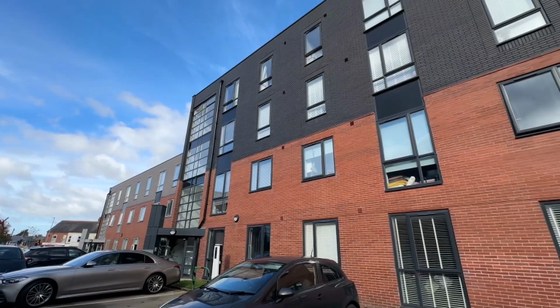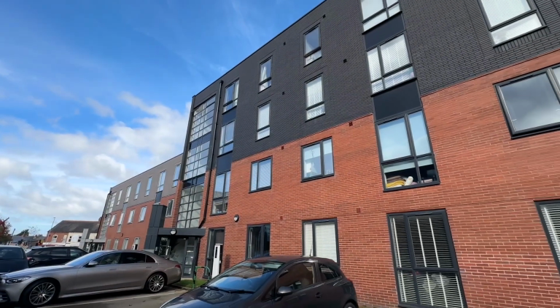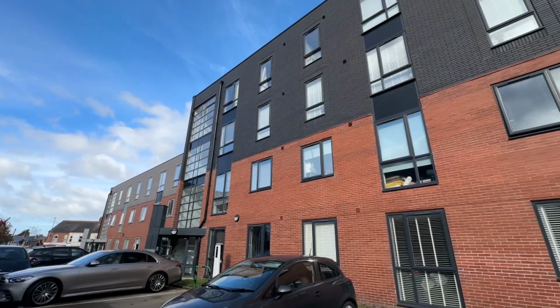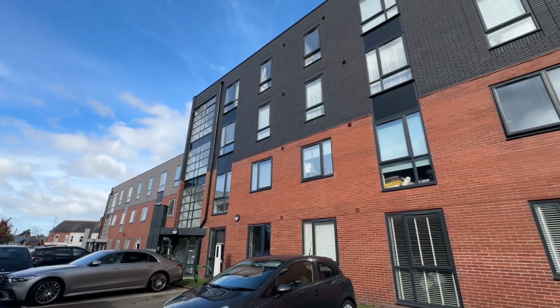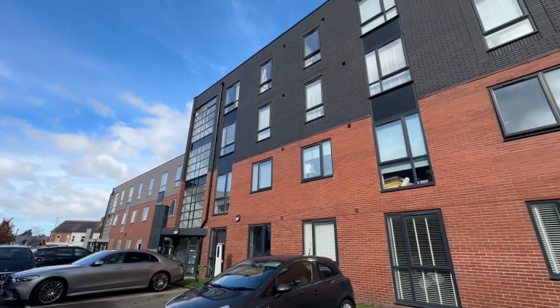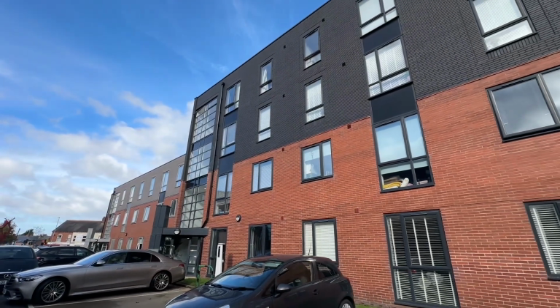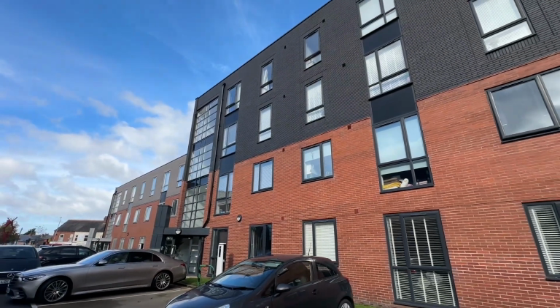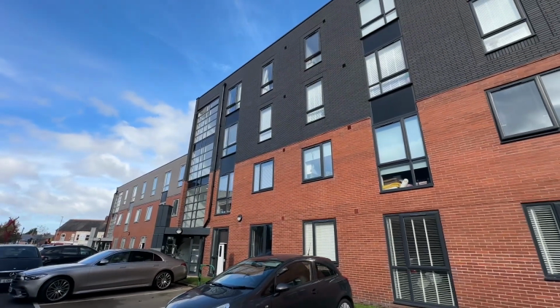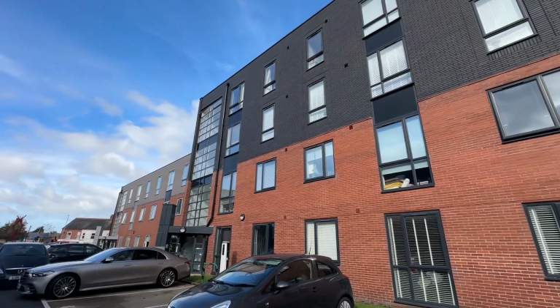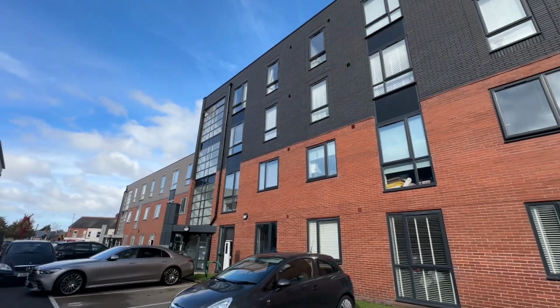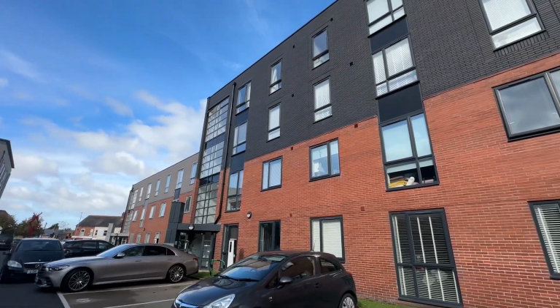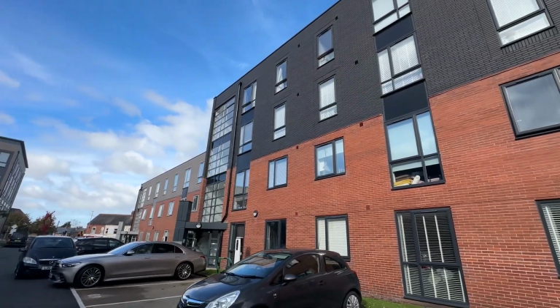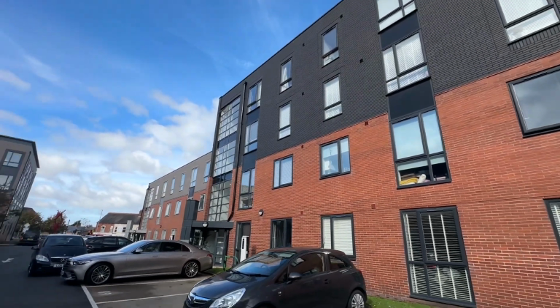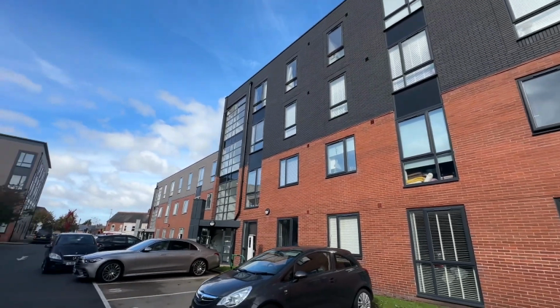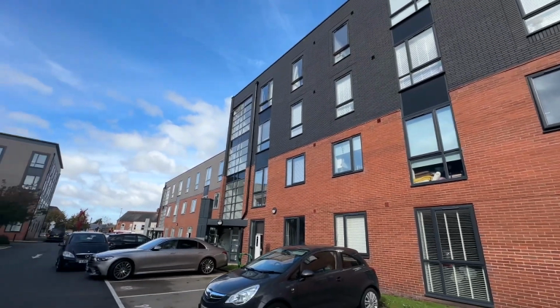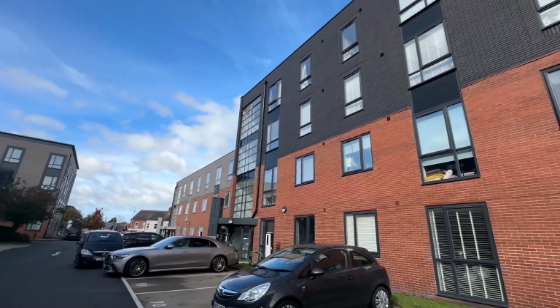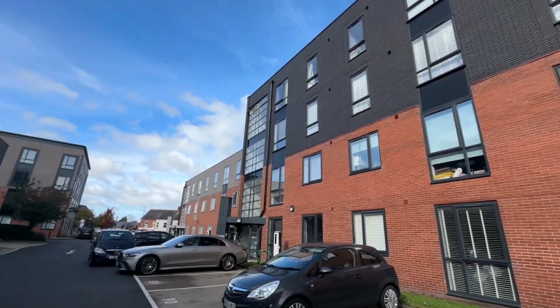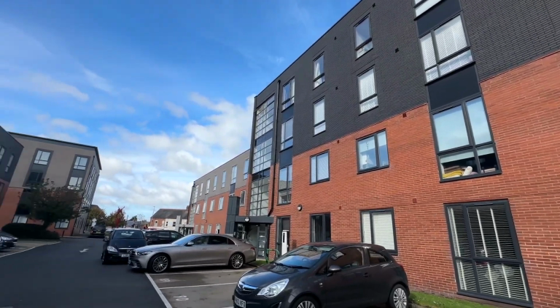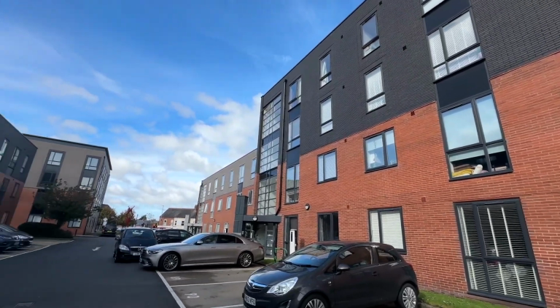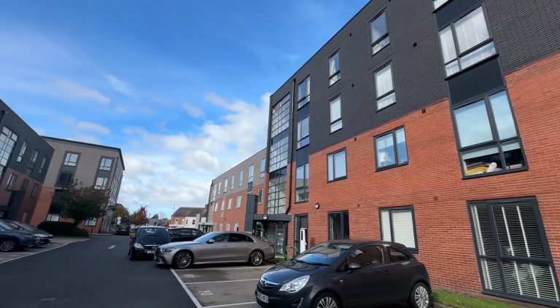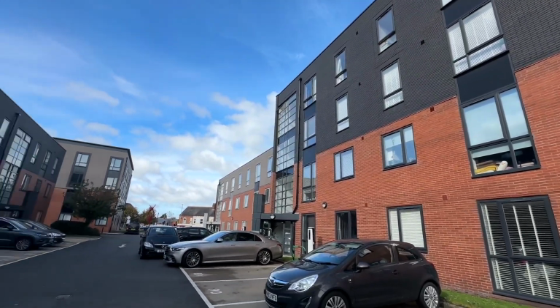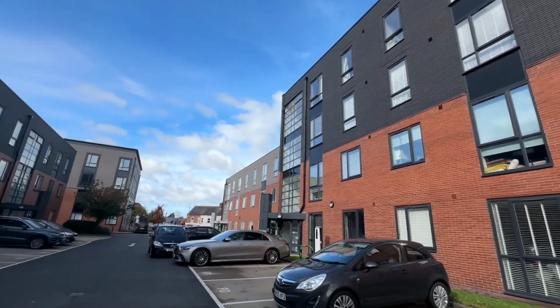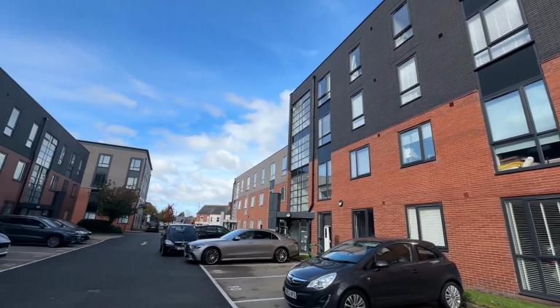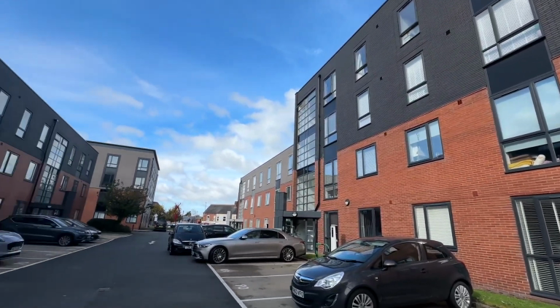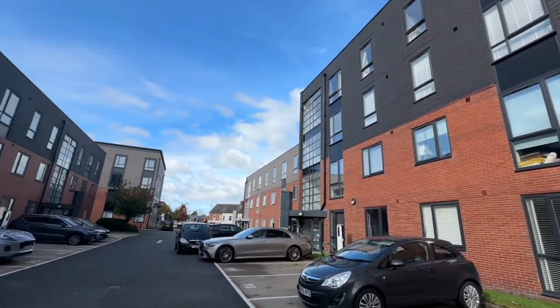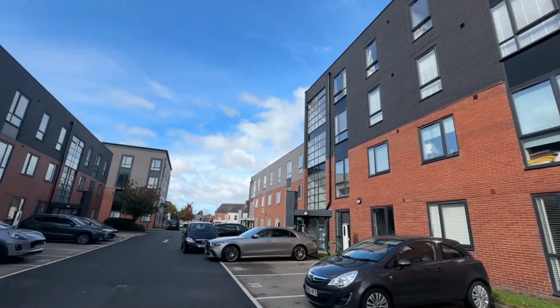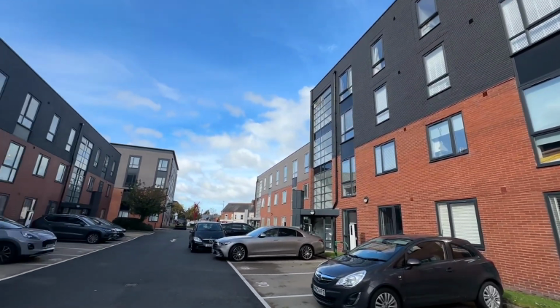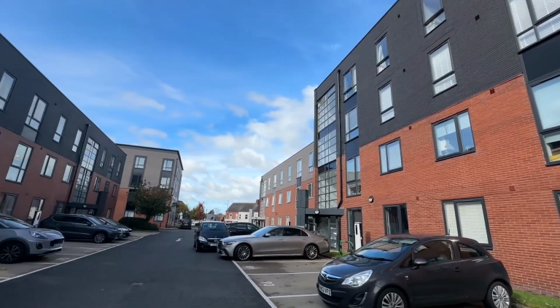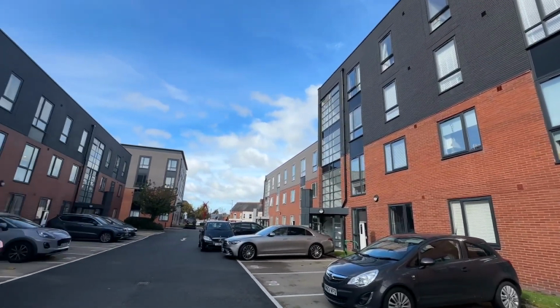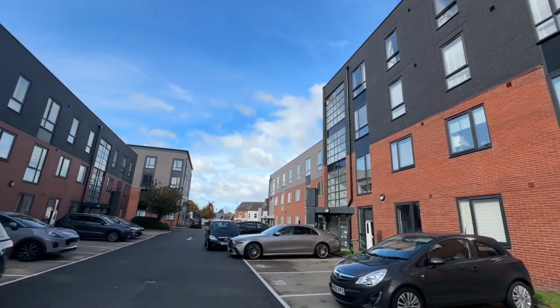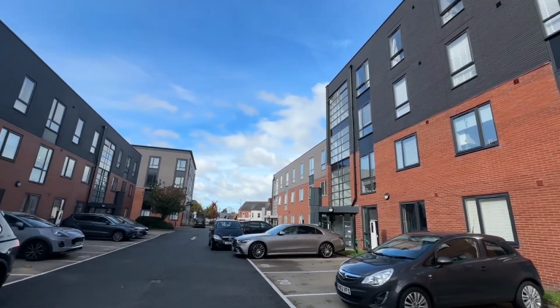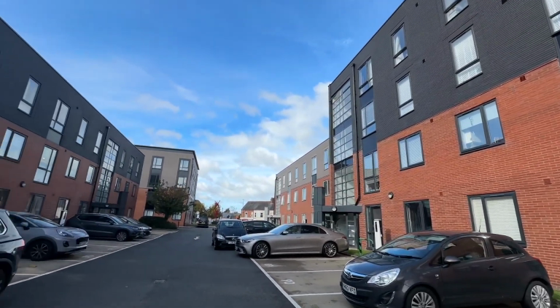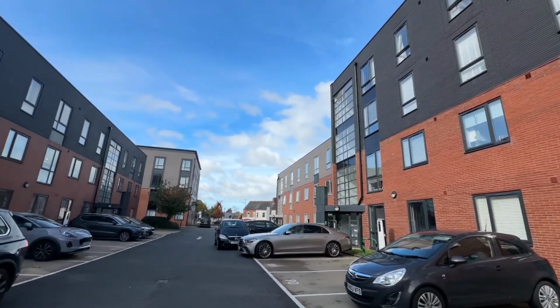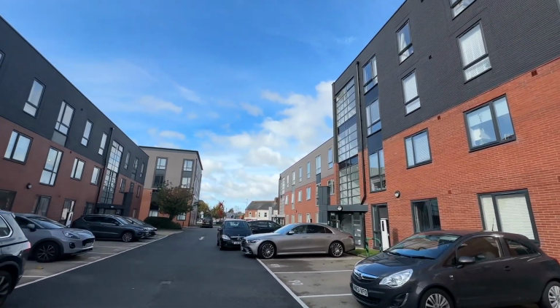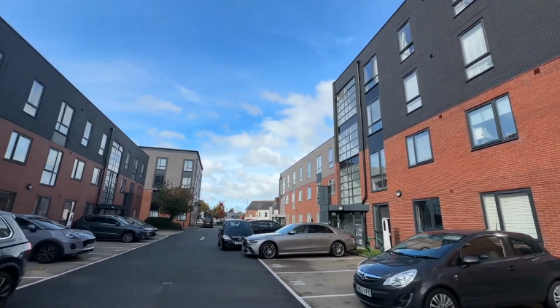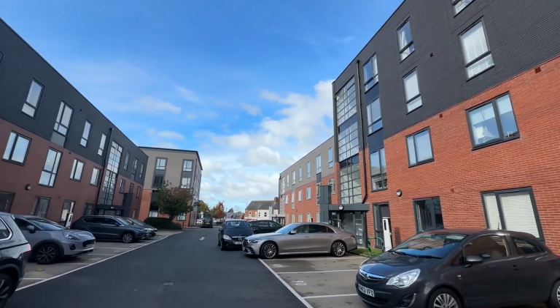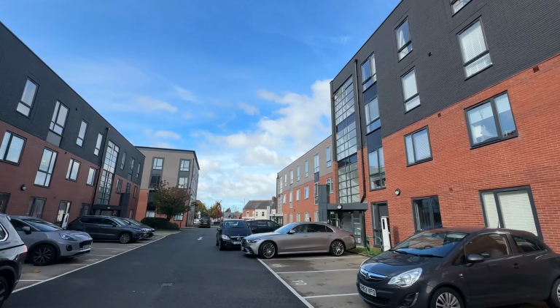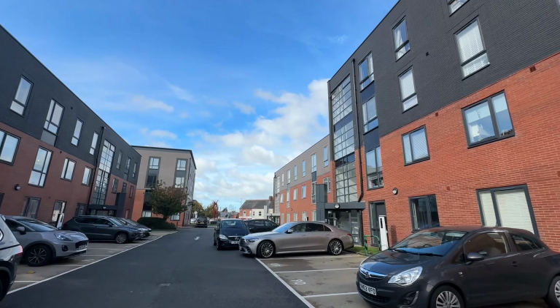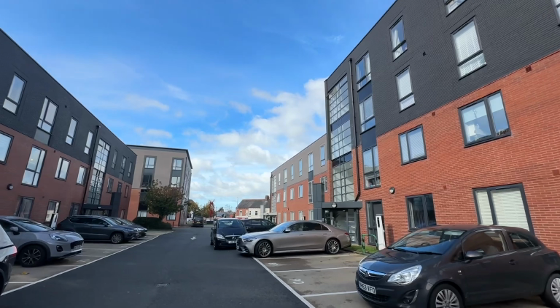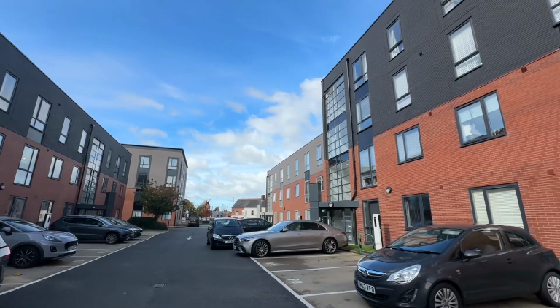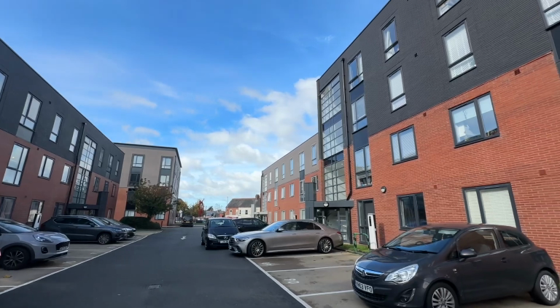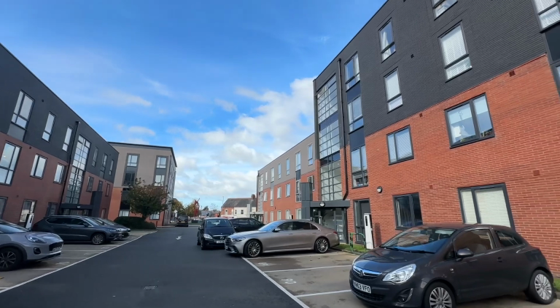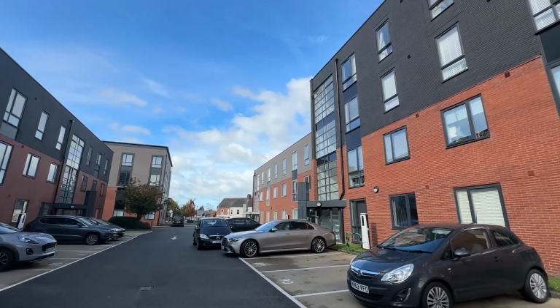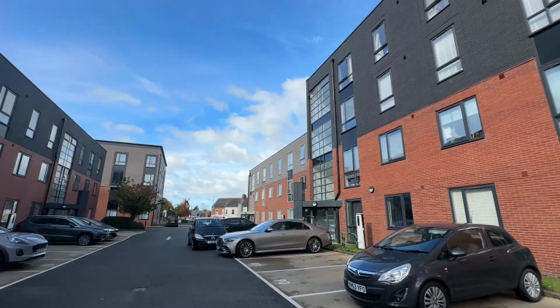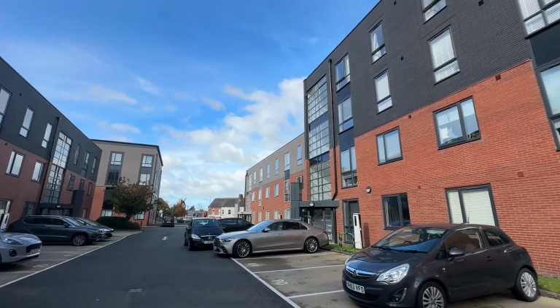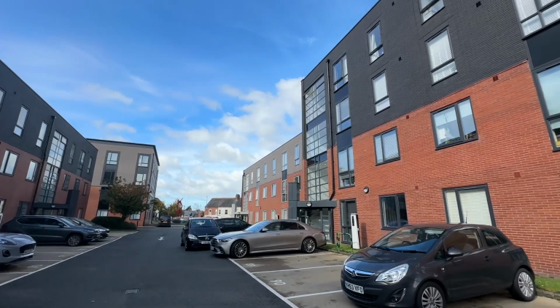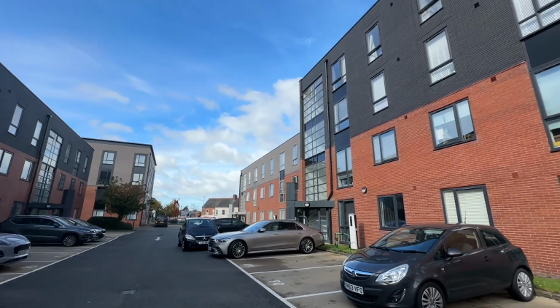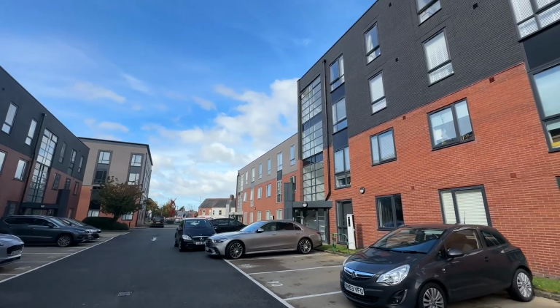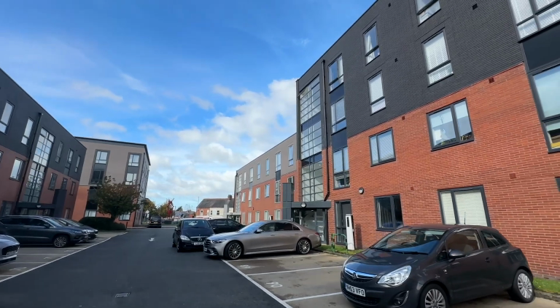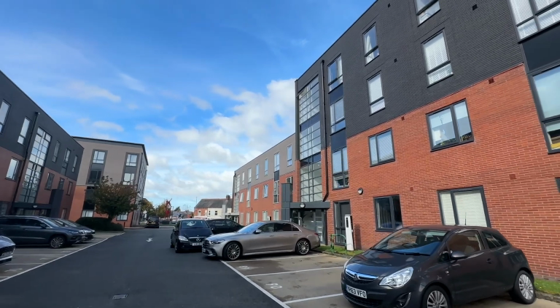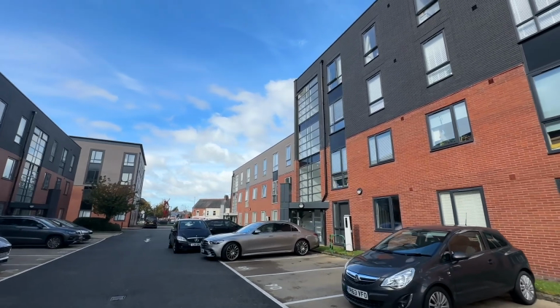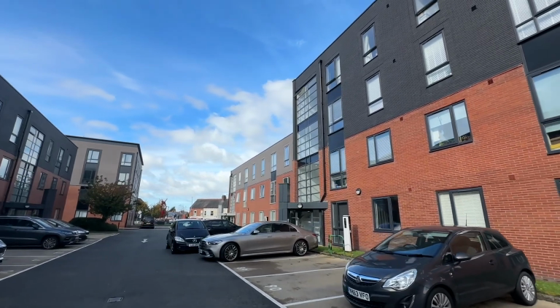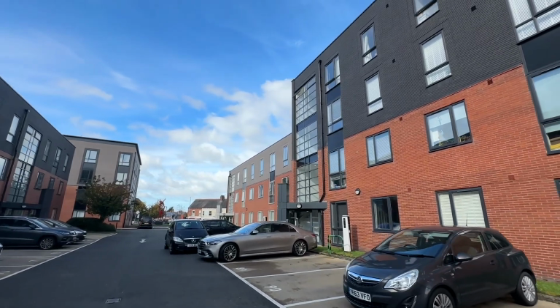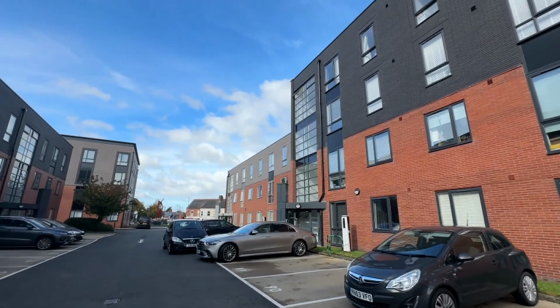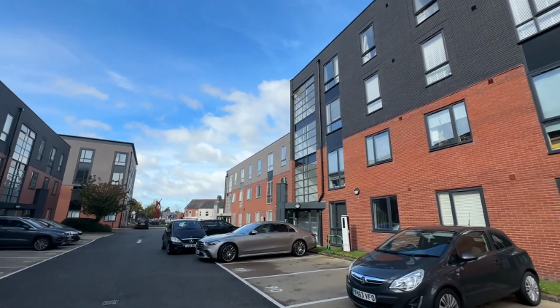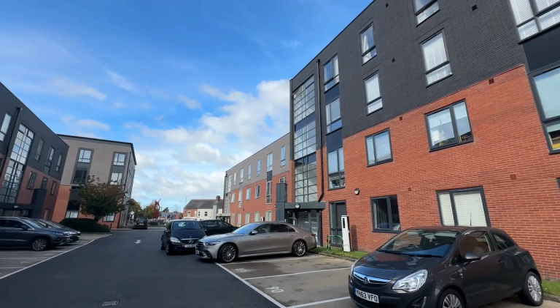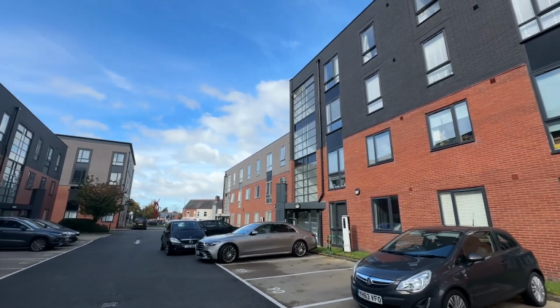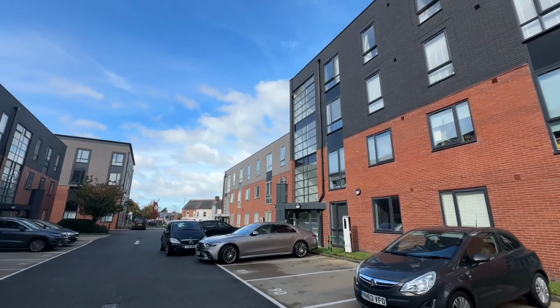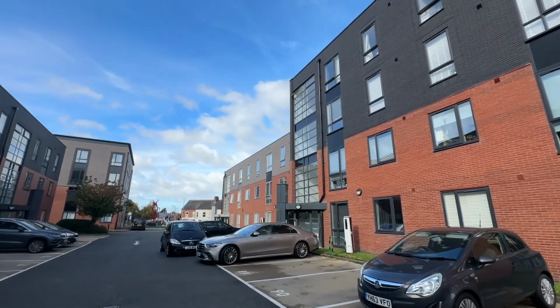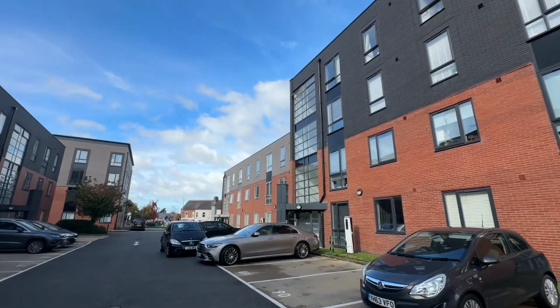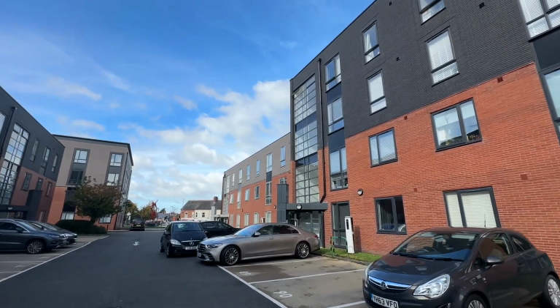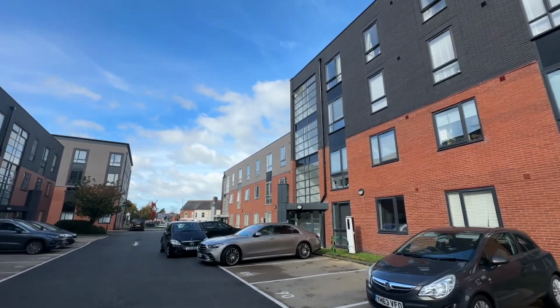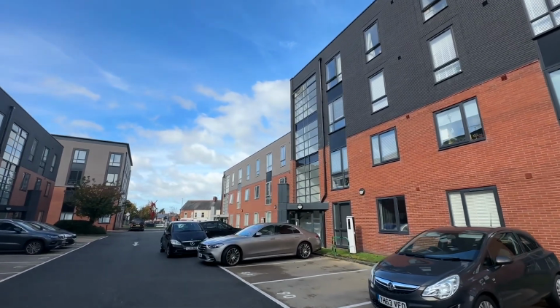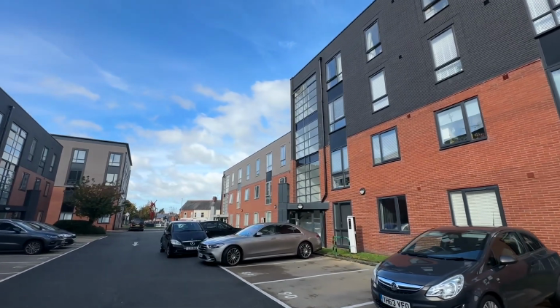Hi, it's Kimberley at The Property Amount and I'm here today to show you this one double bedroom apartment on Dane Road in Sale.